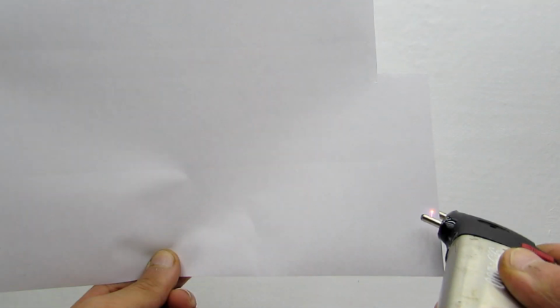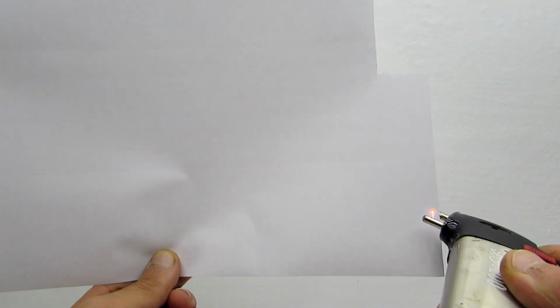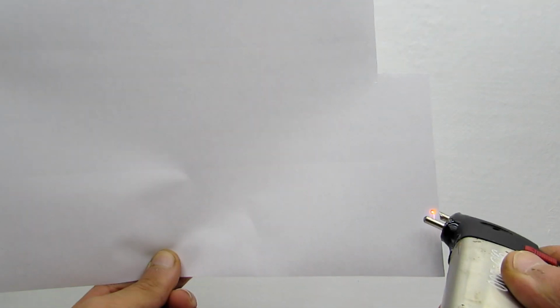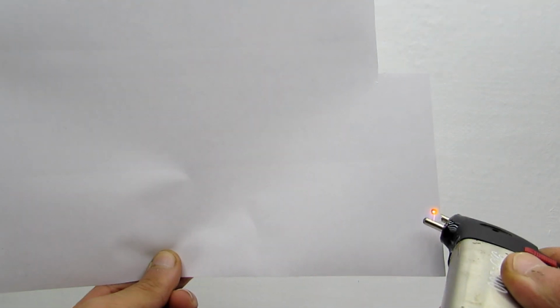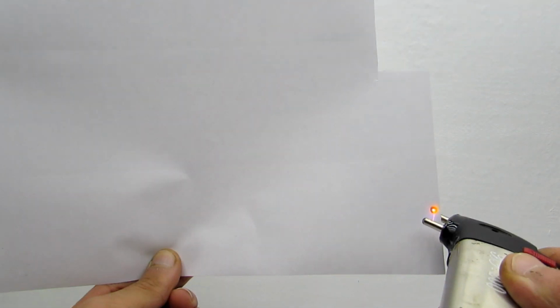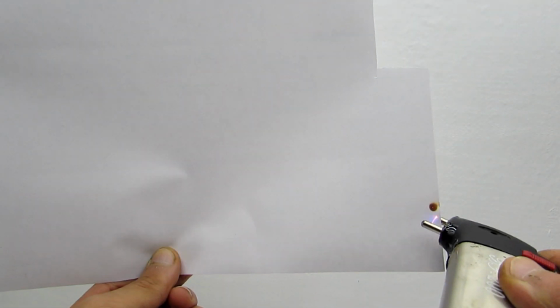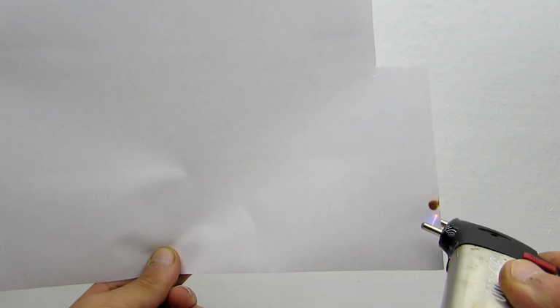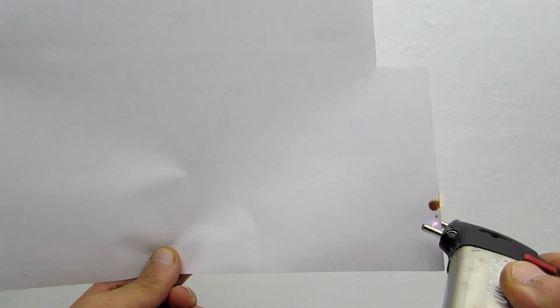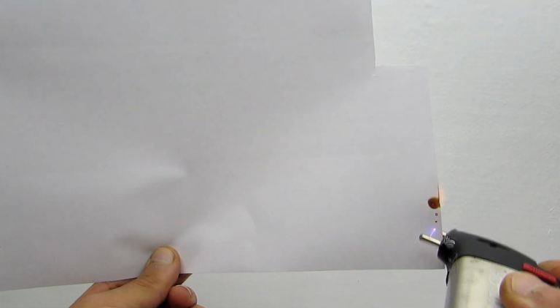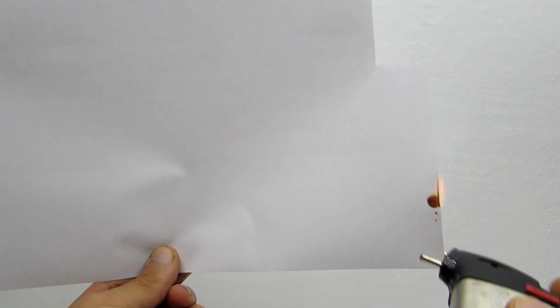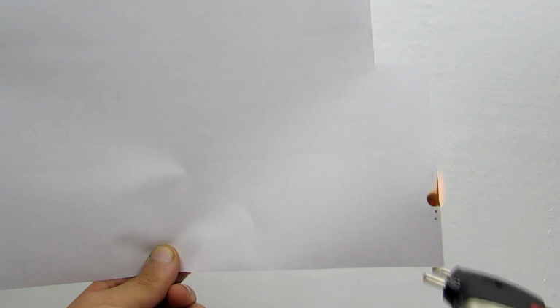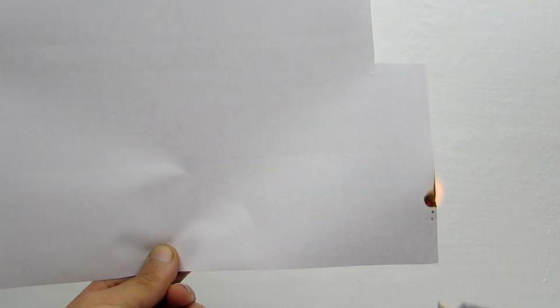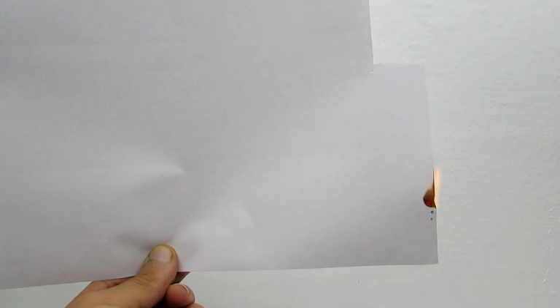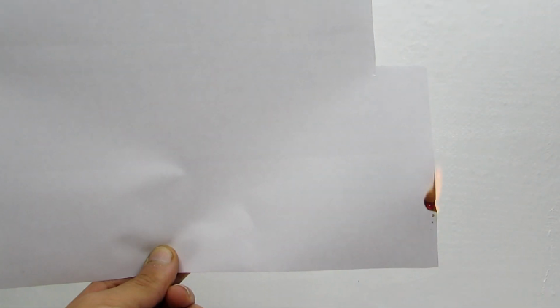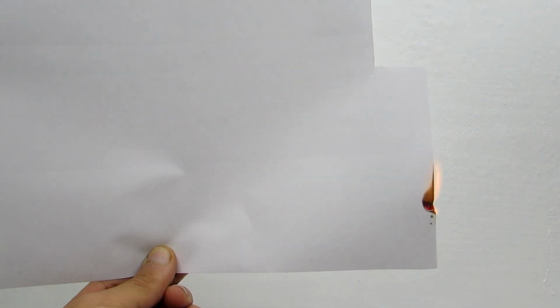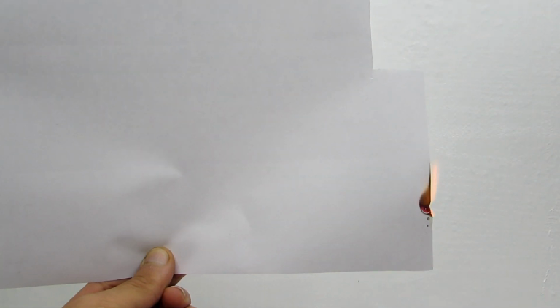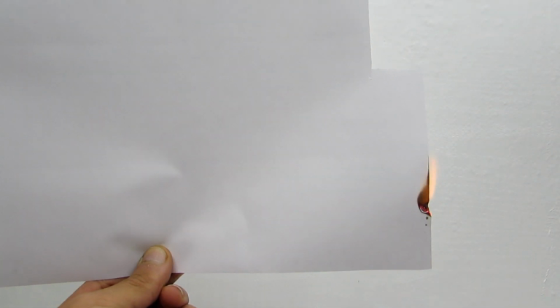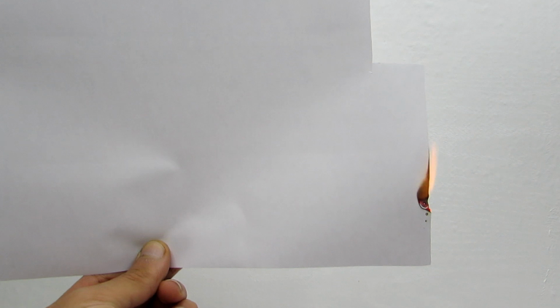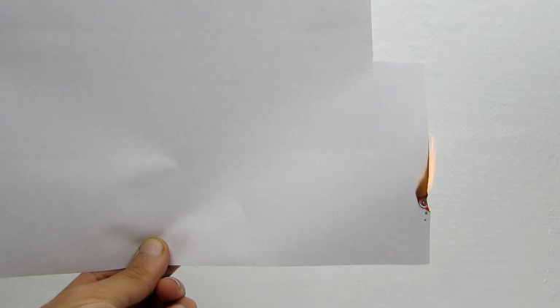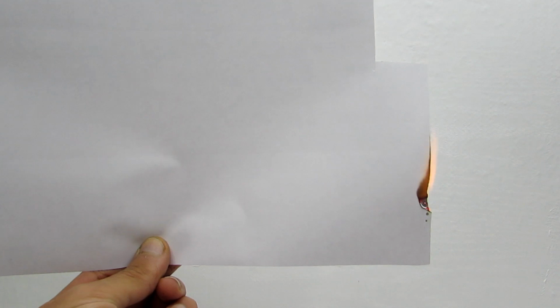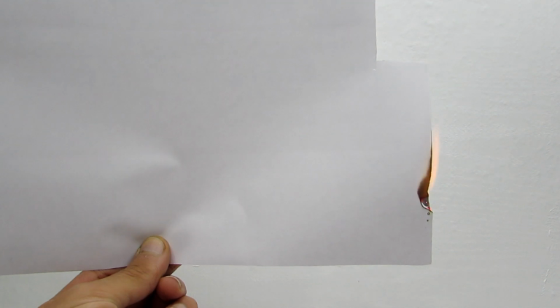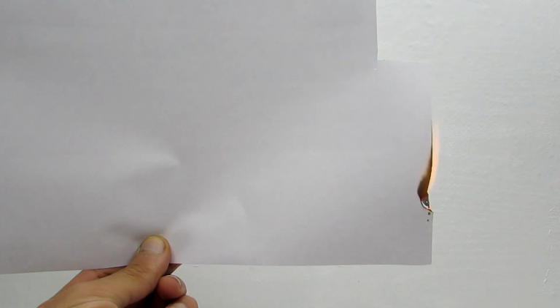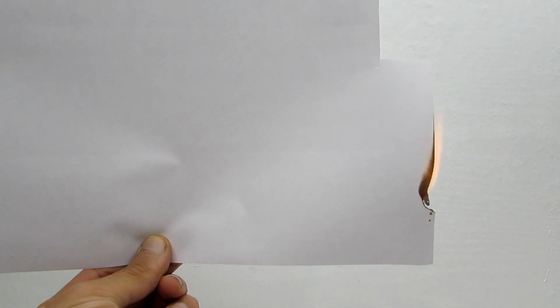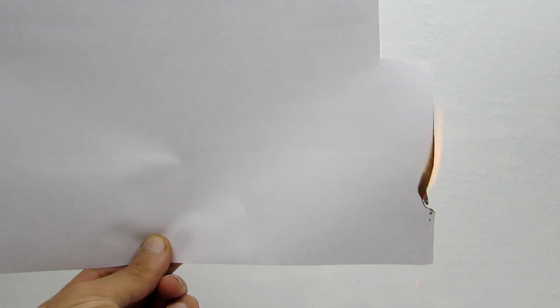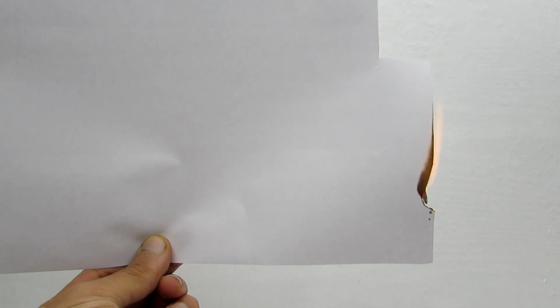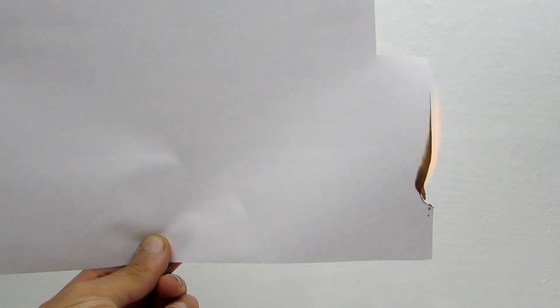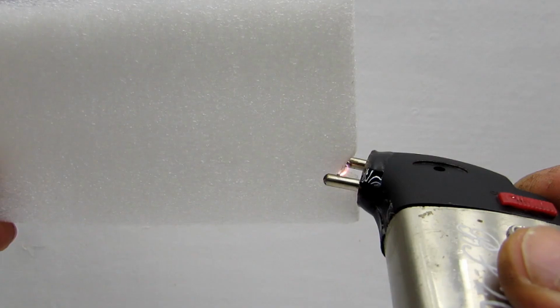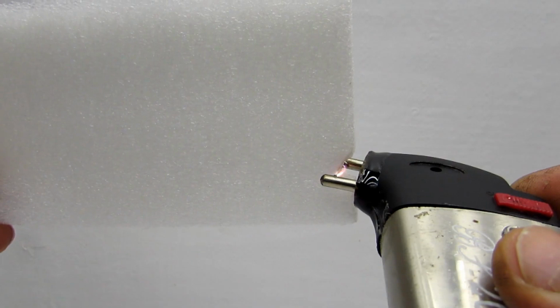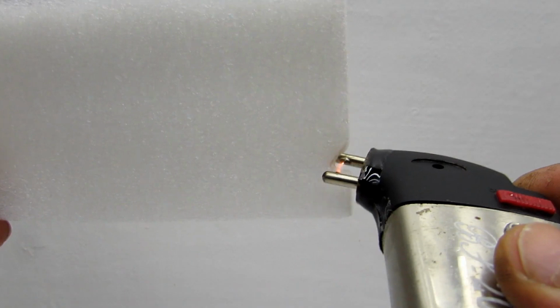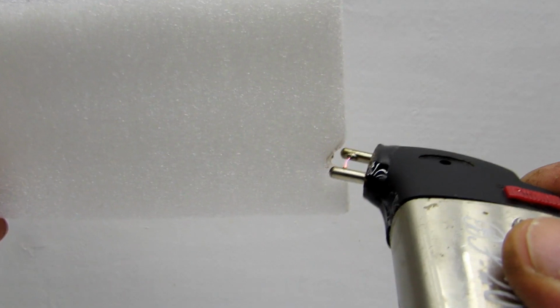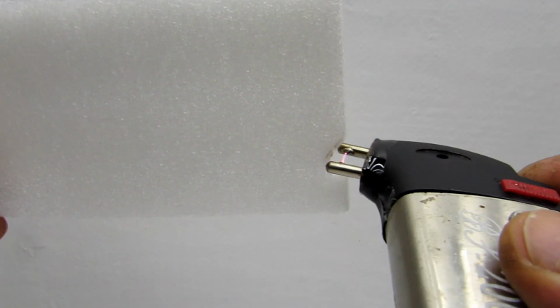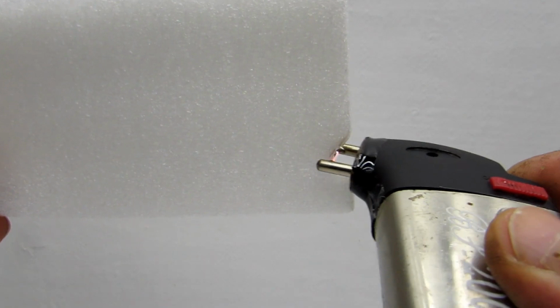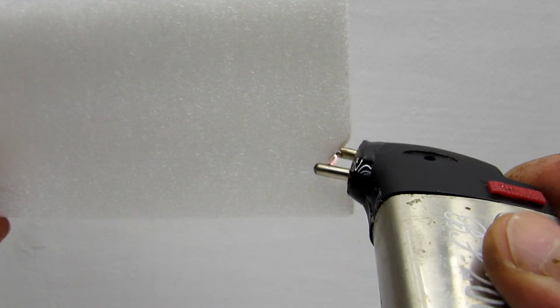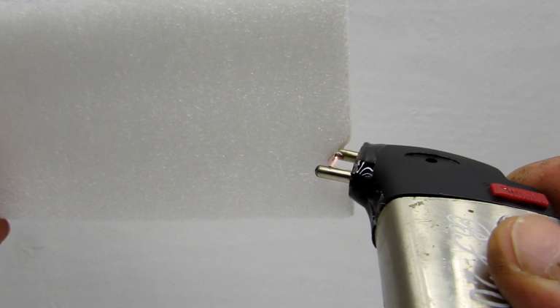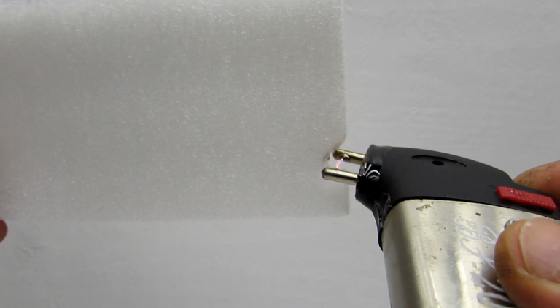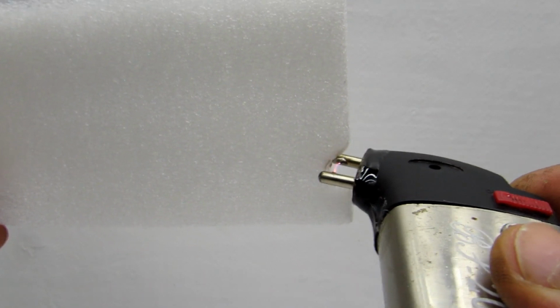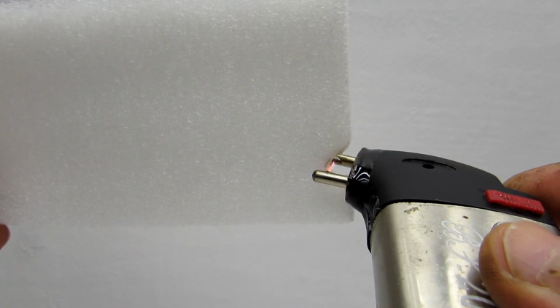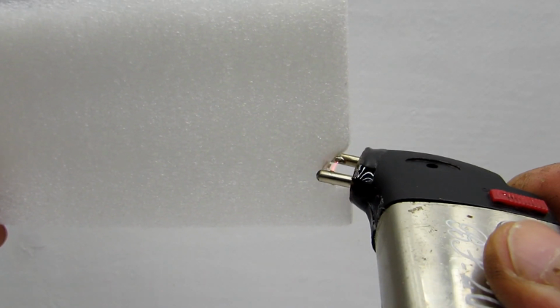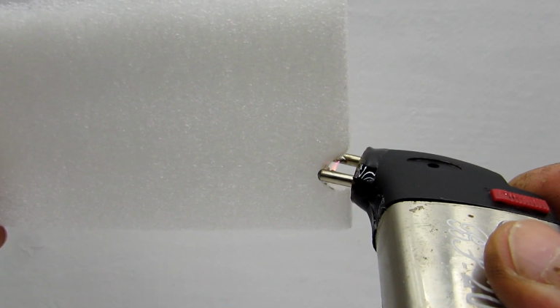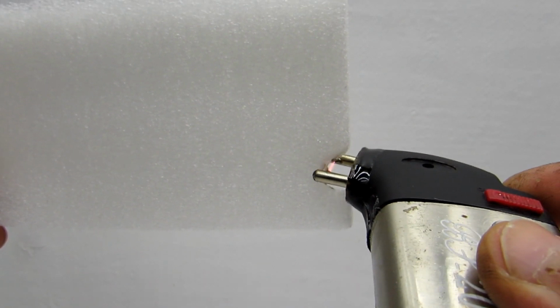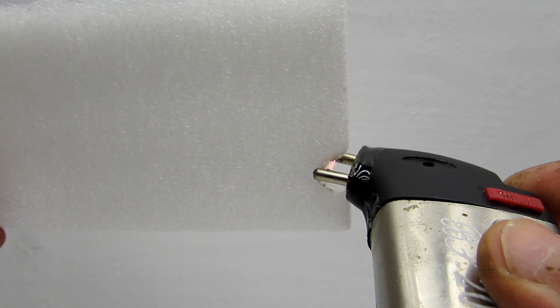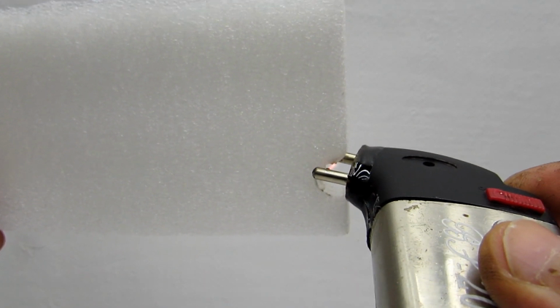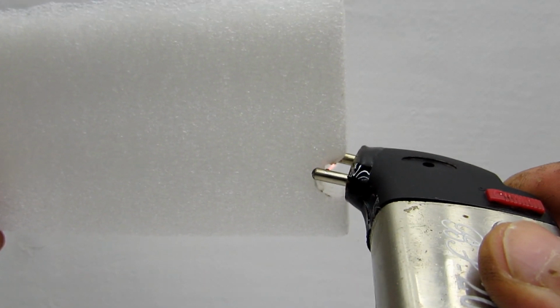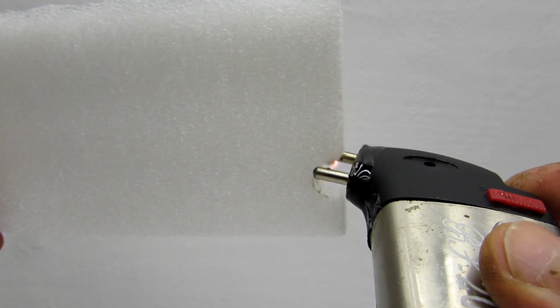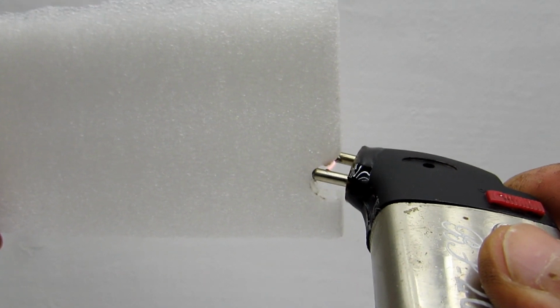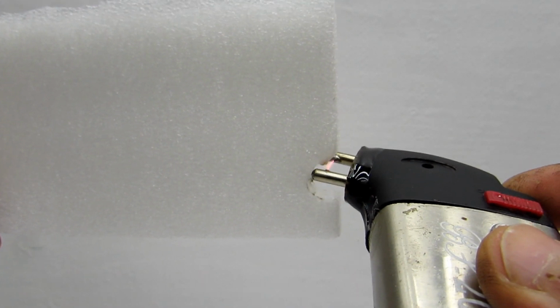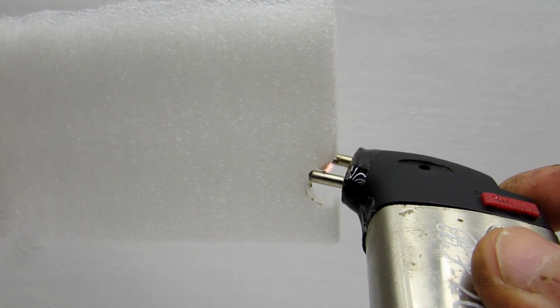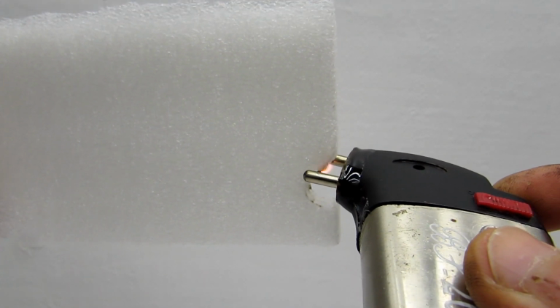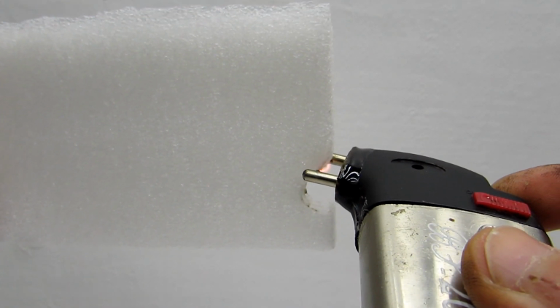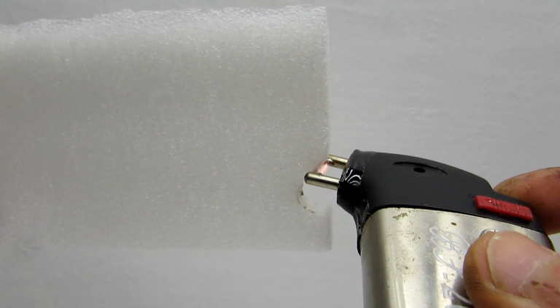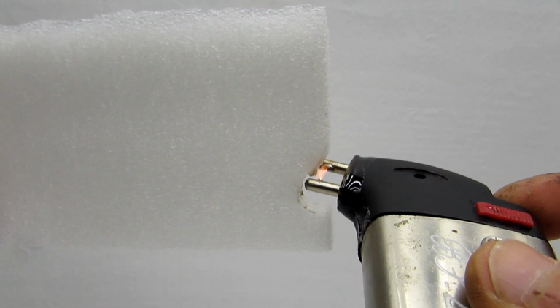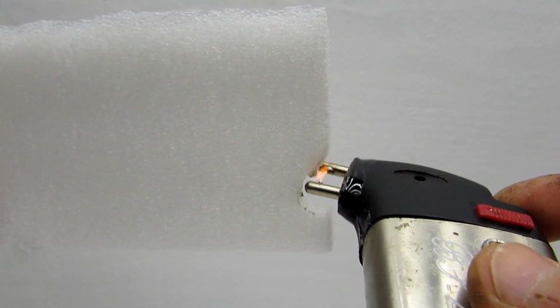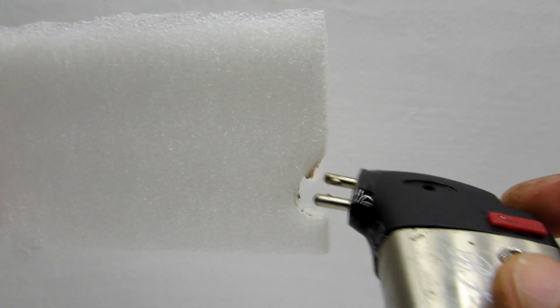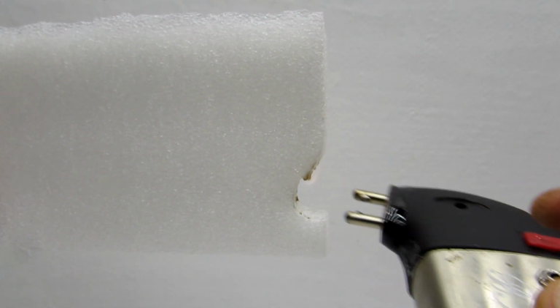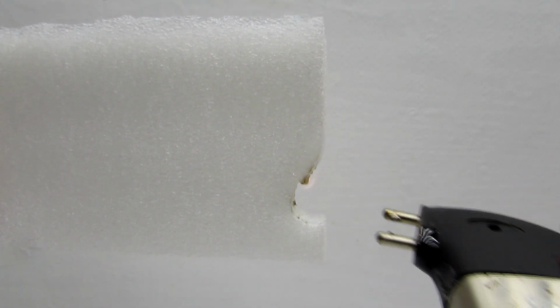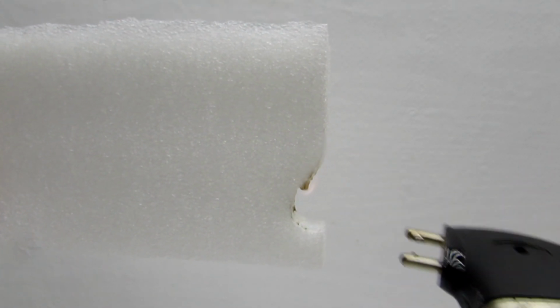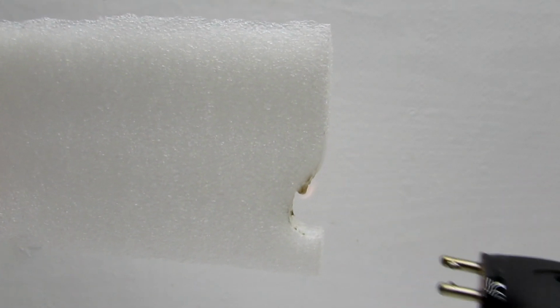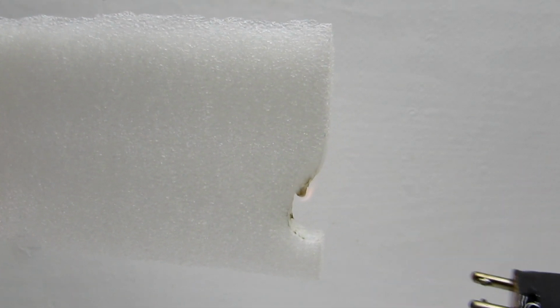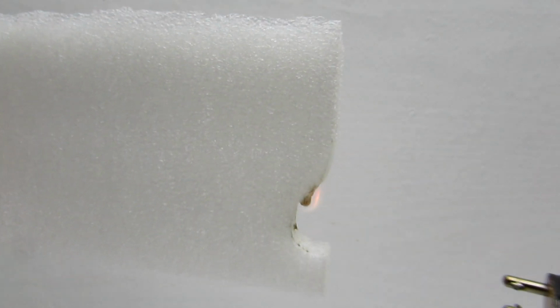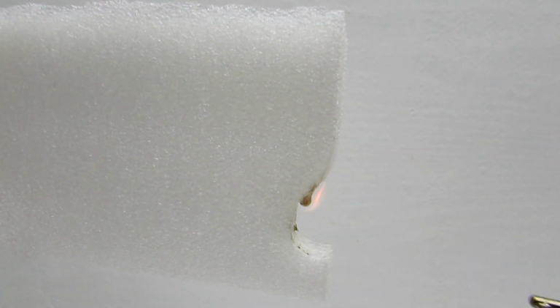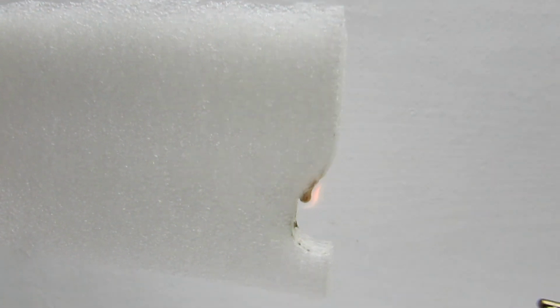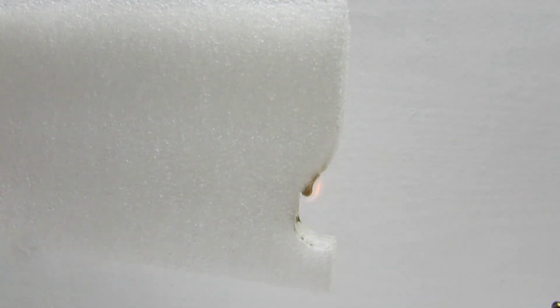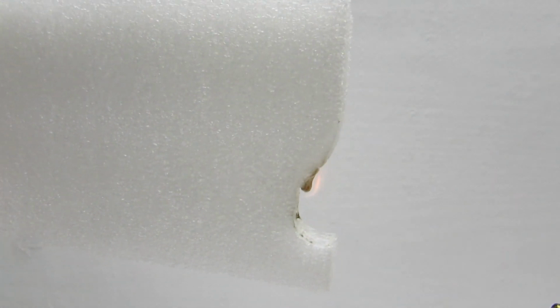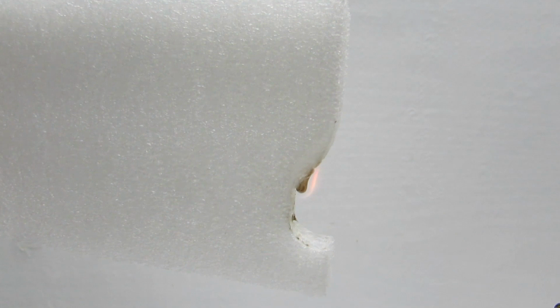Ignition of paper is easiest. Plastic melted a little at first and then lights up. It can be comfortably used to ignite a gas stove.